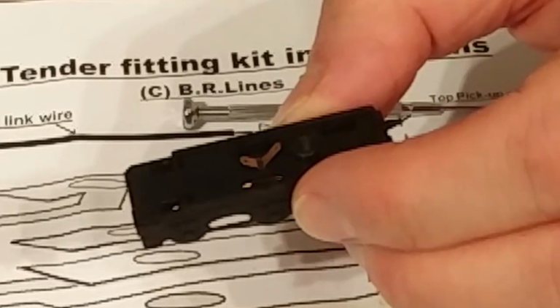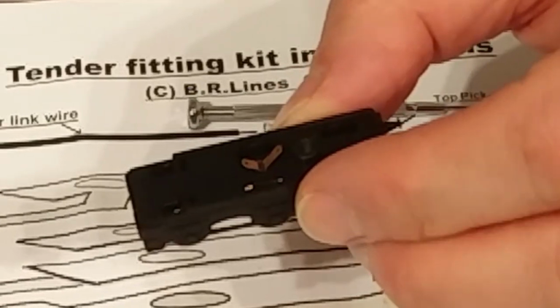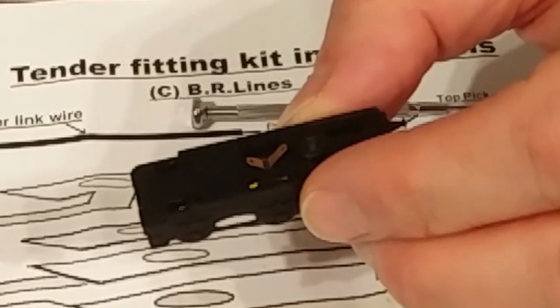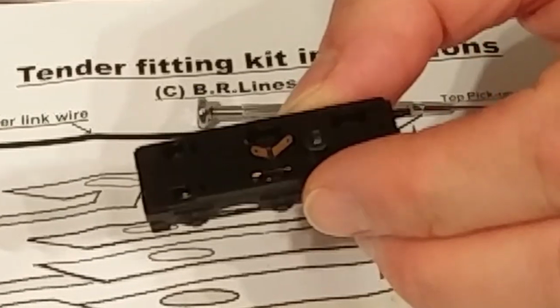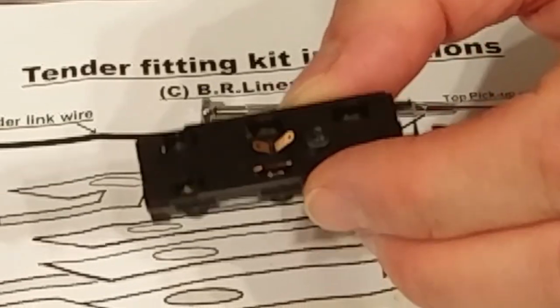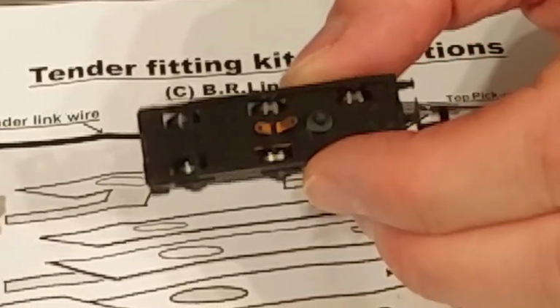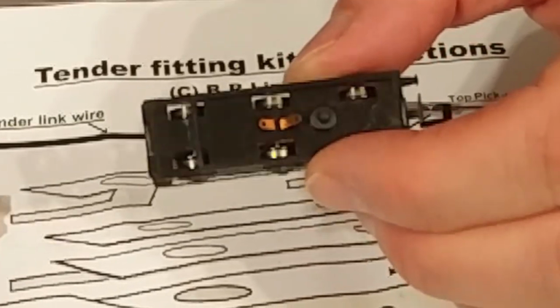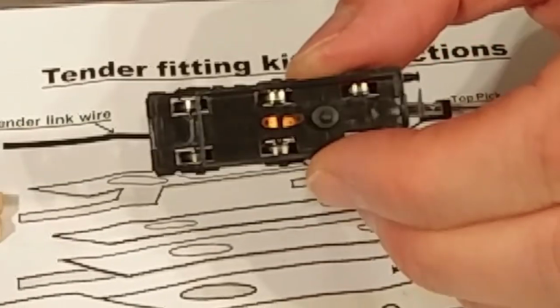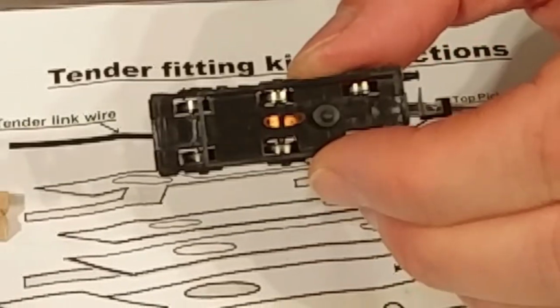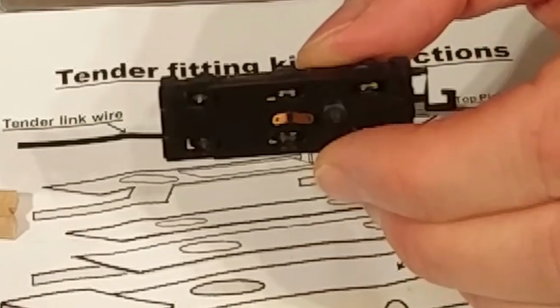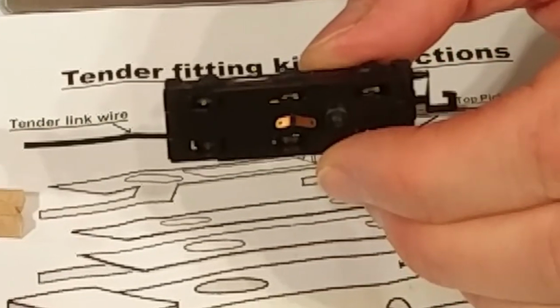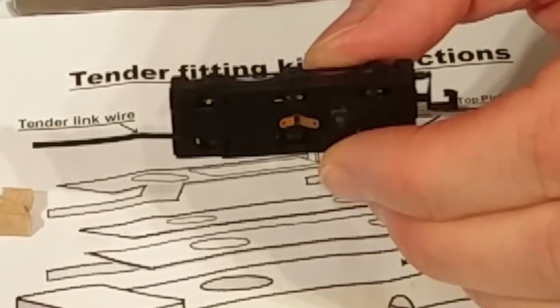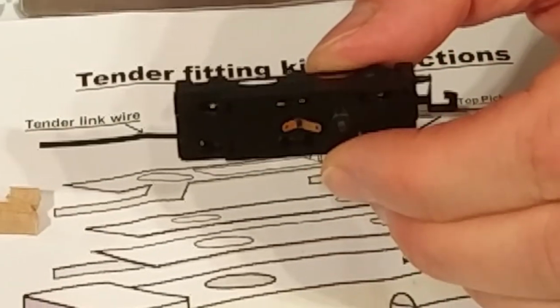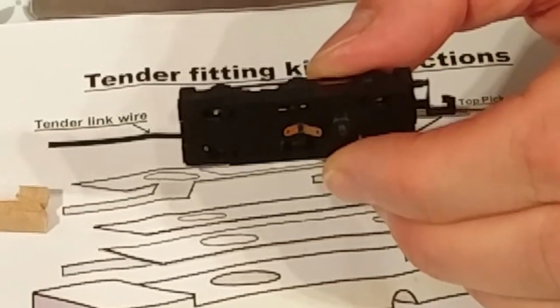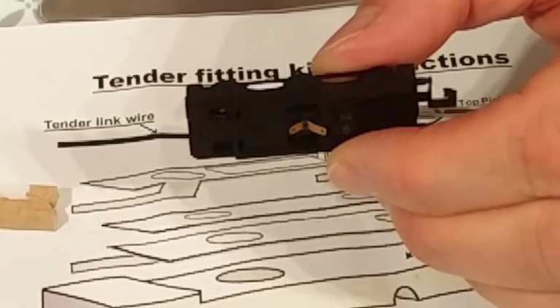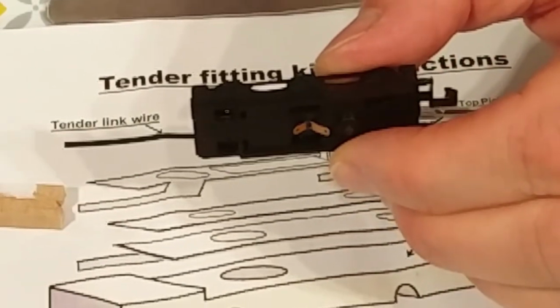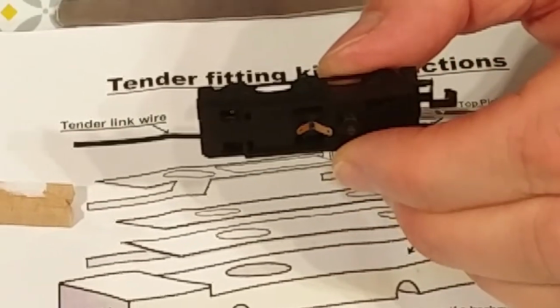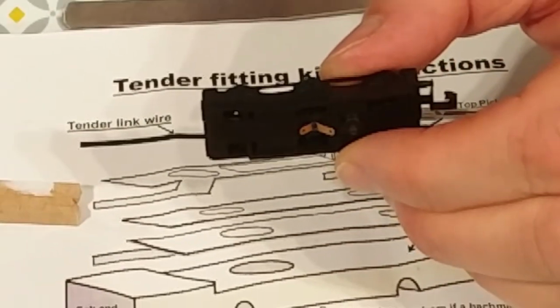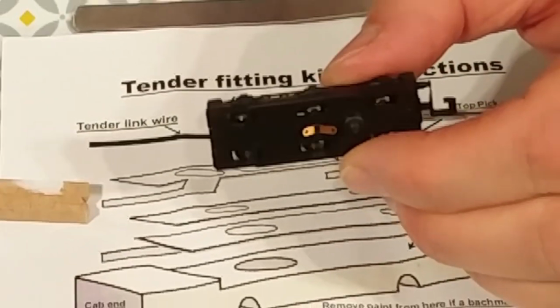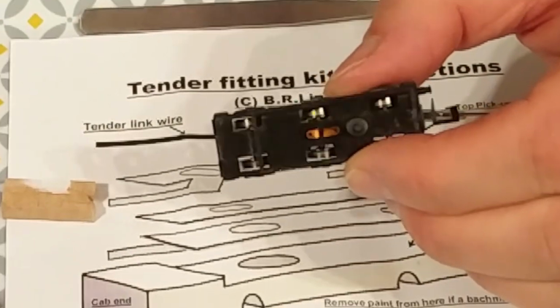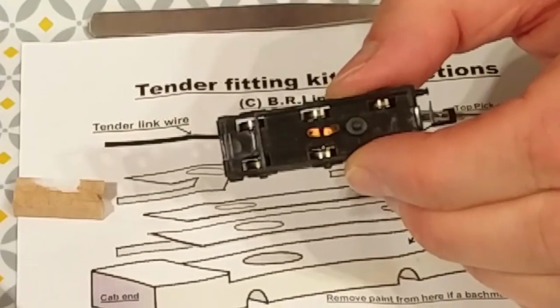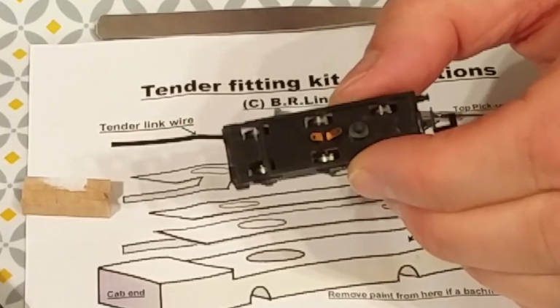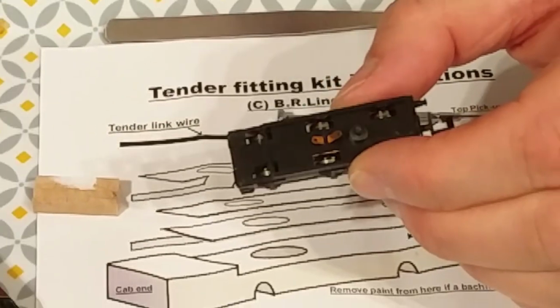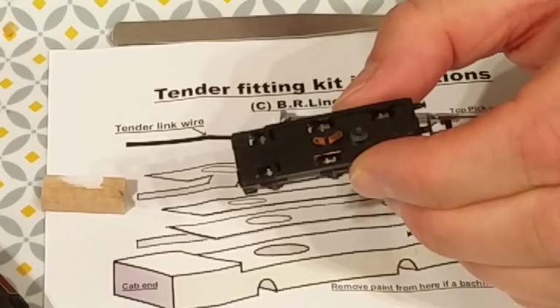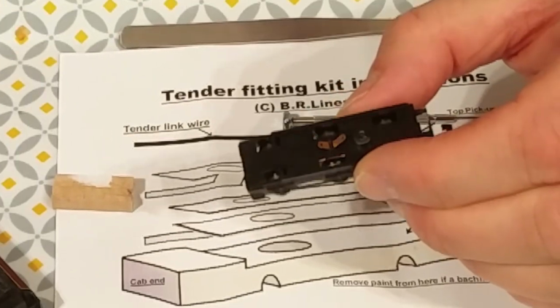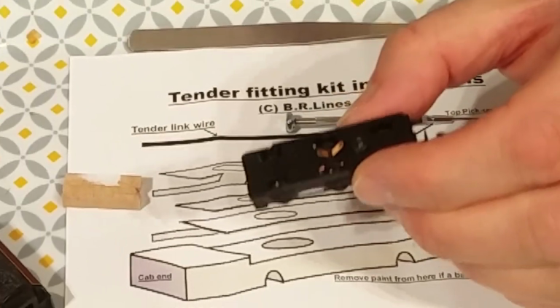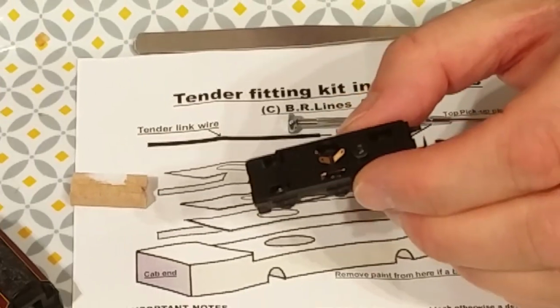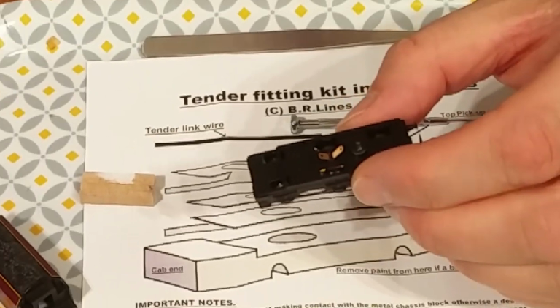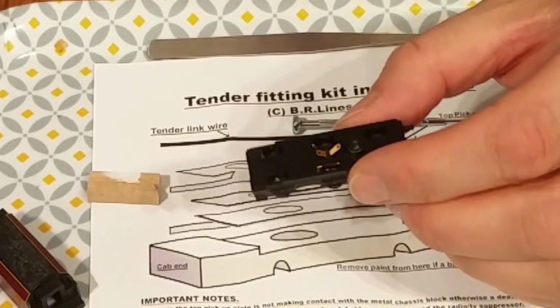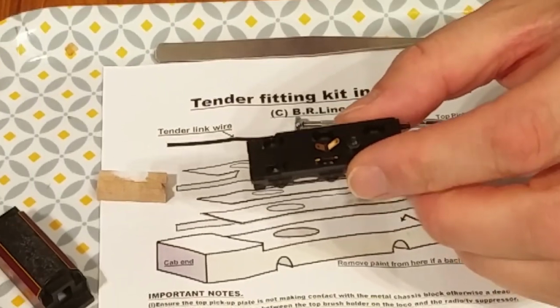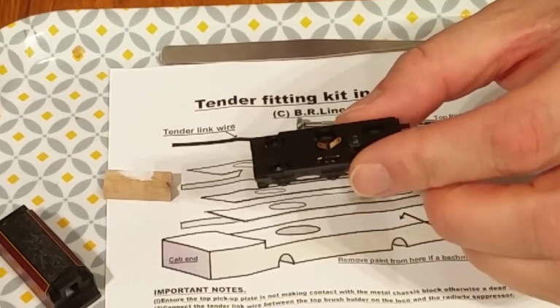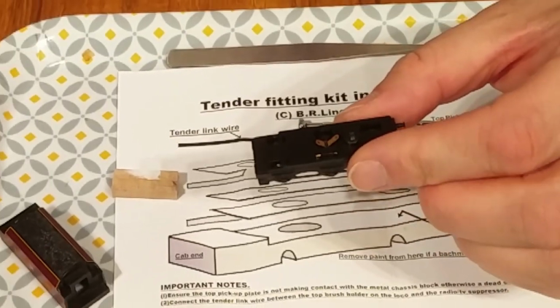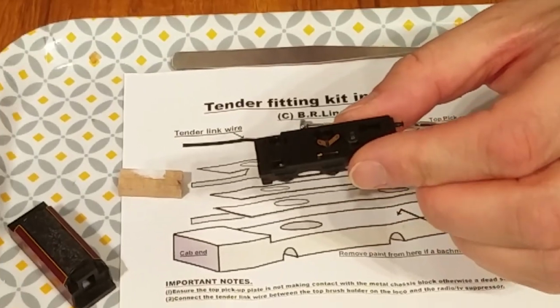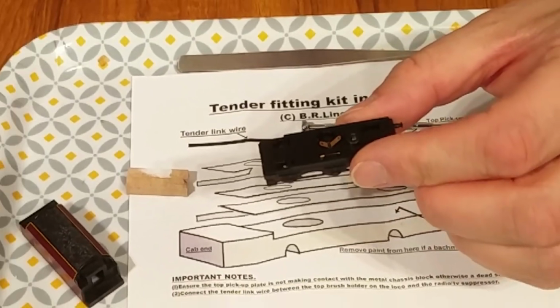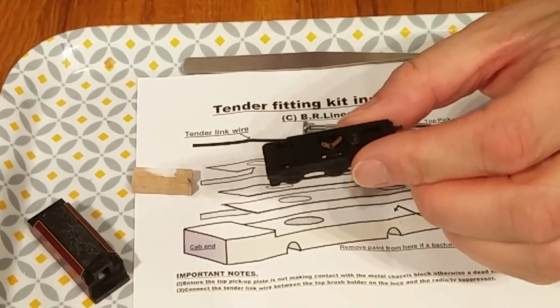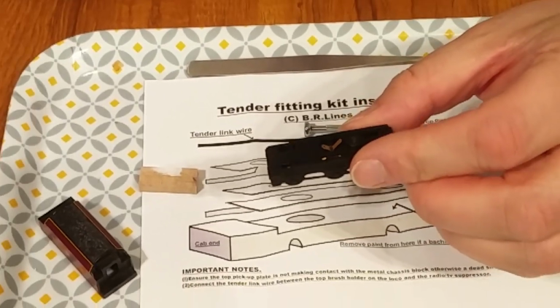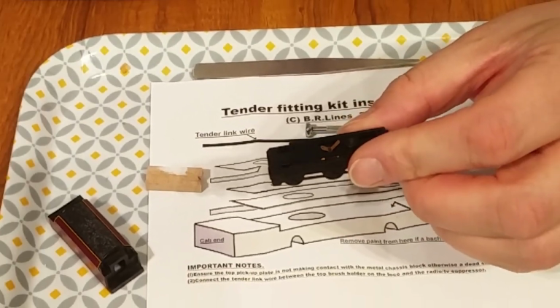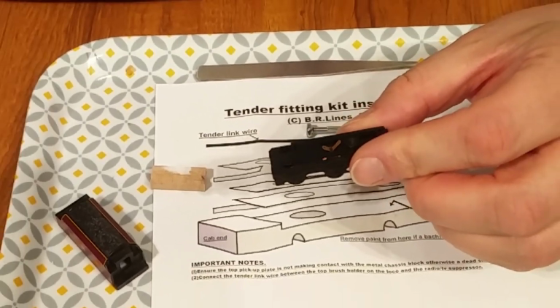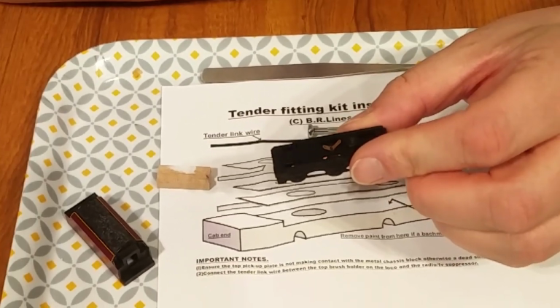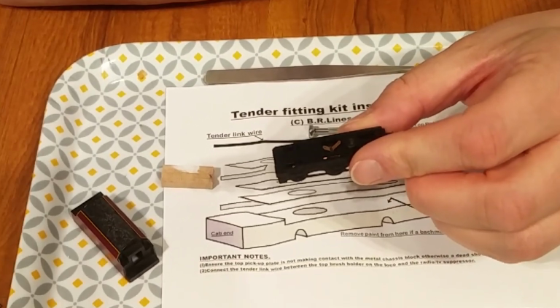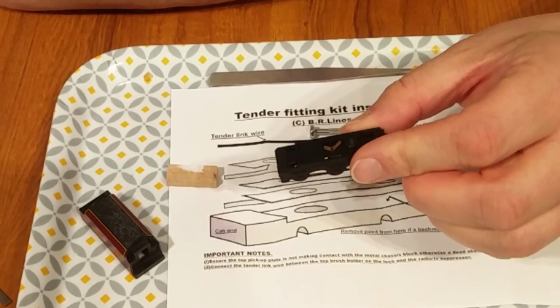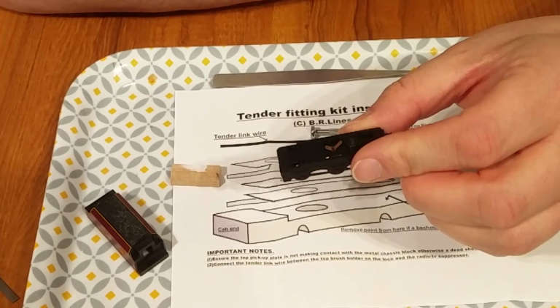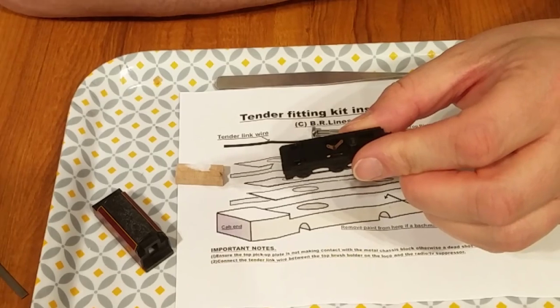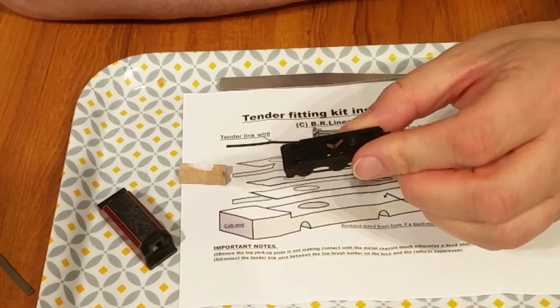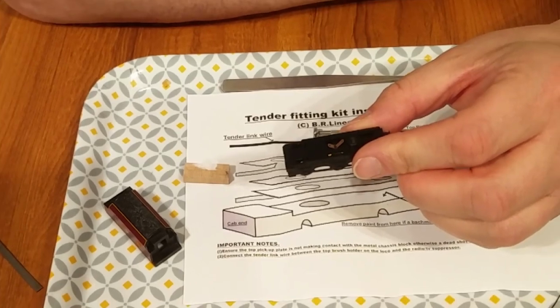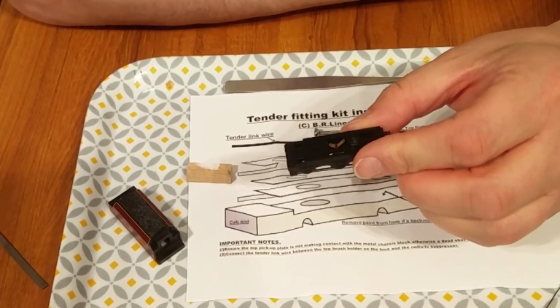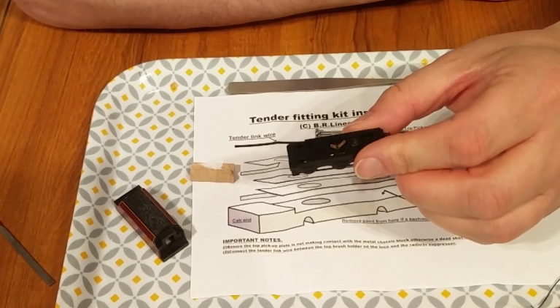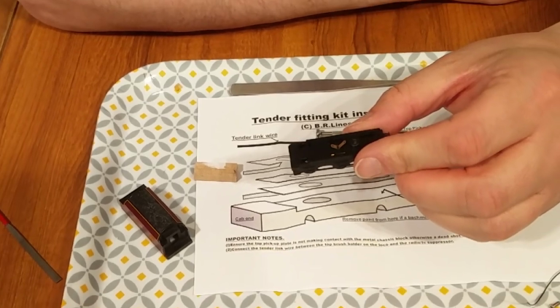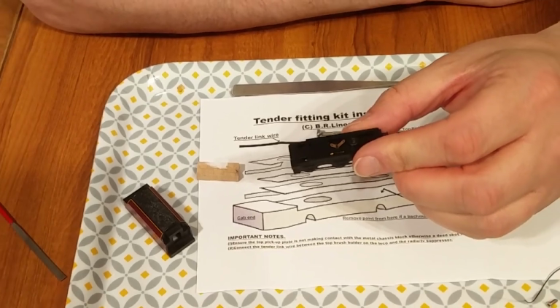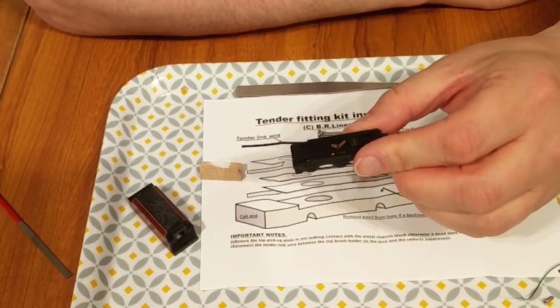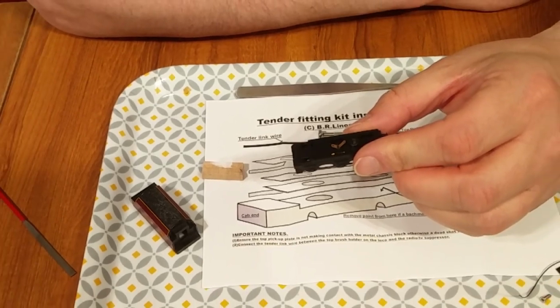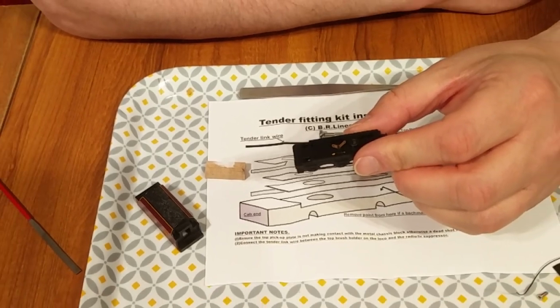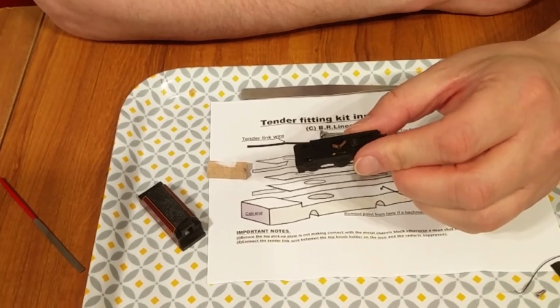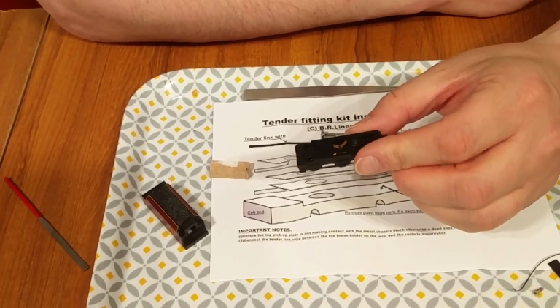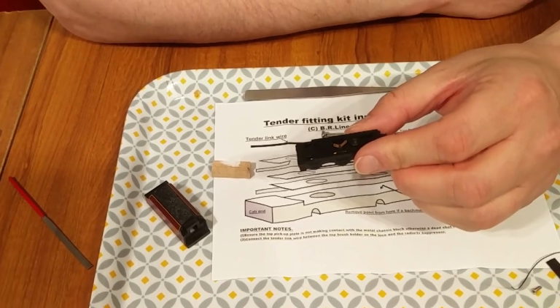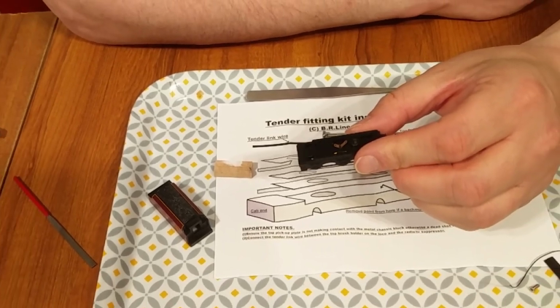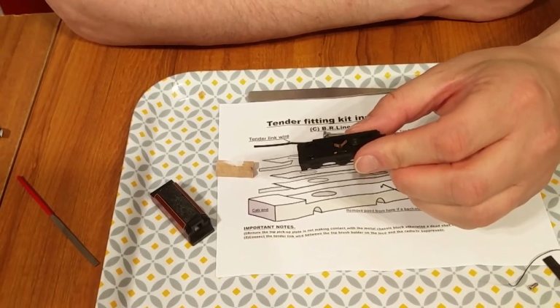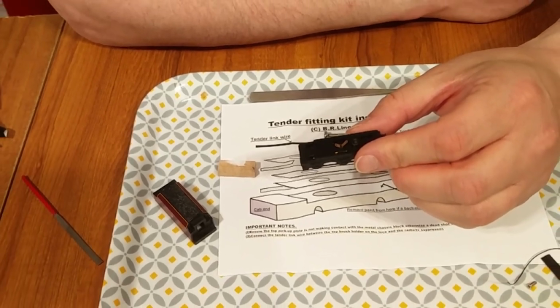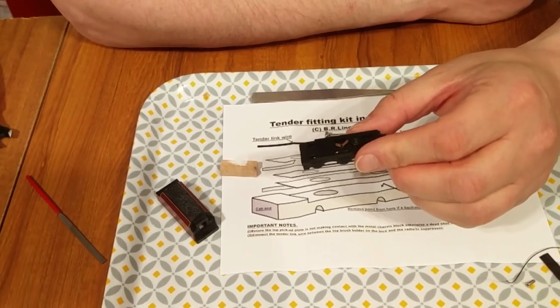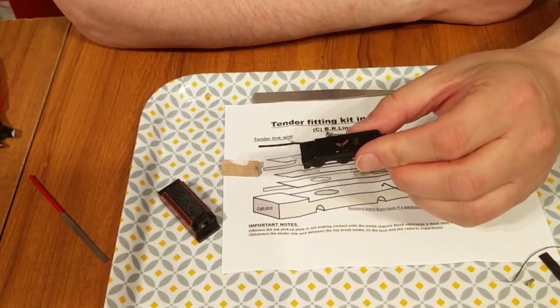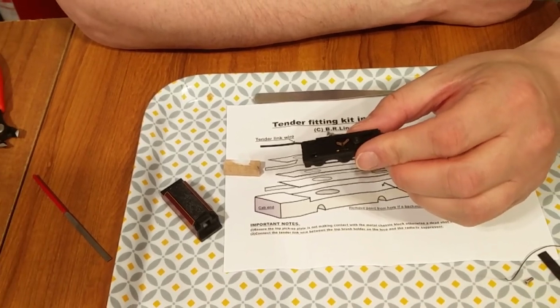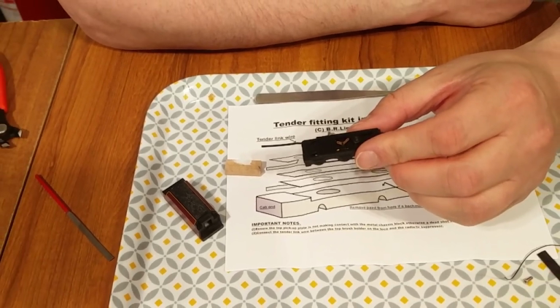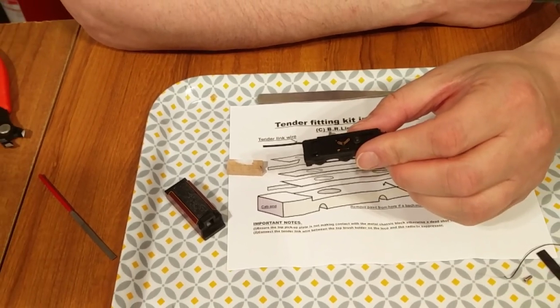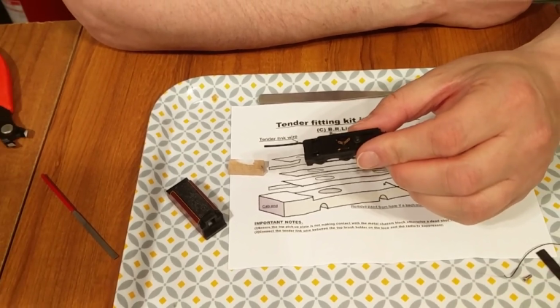The next step is to try and install the actual DCC decoder, and I expect that'll be the next video.